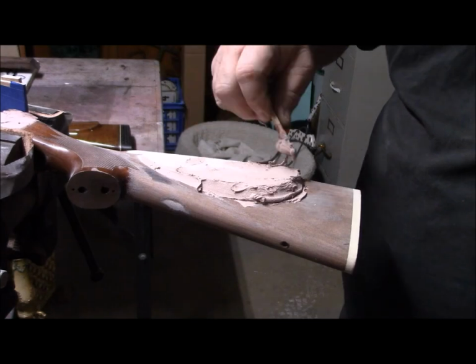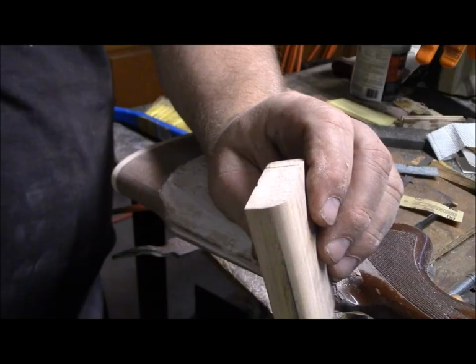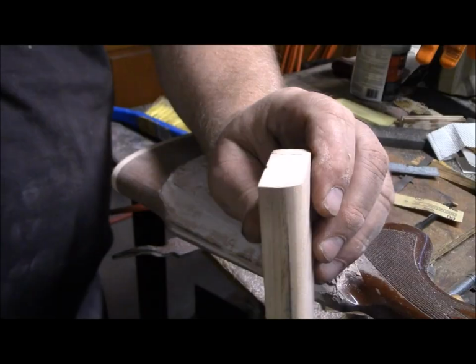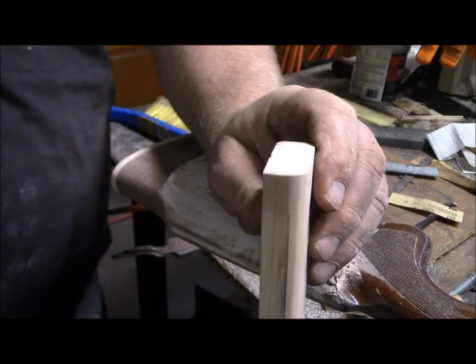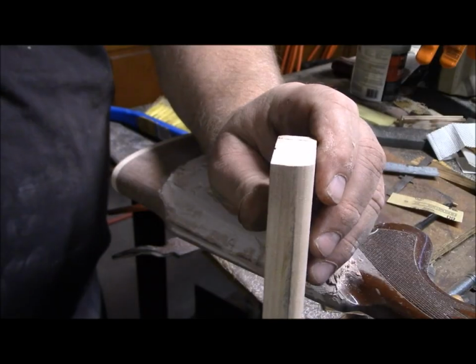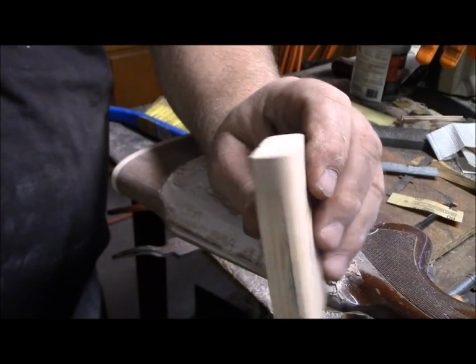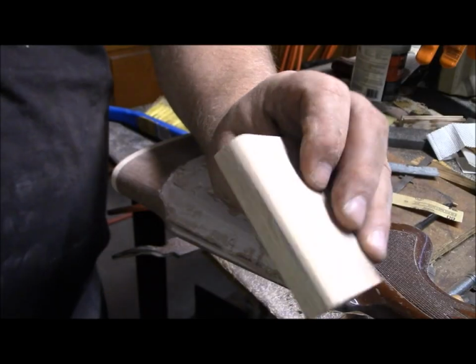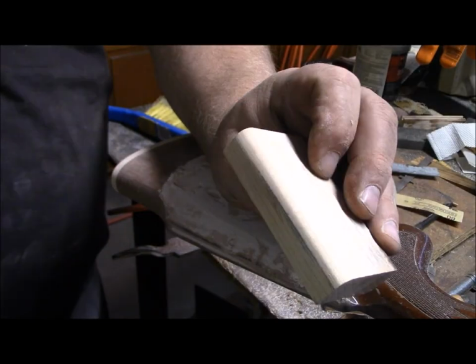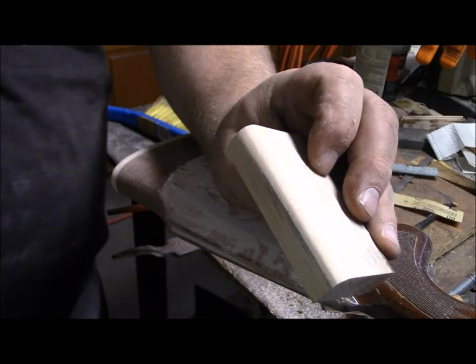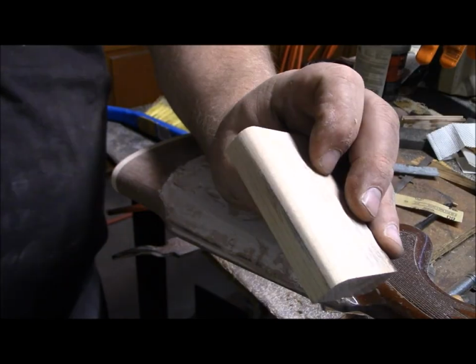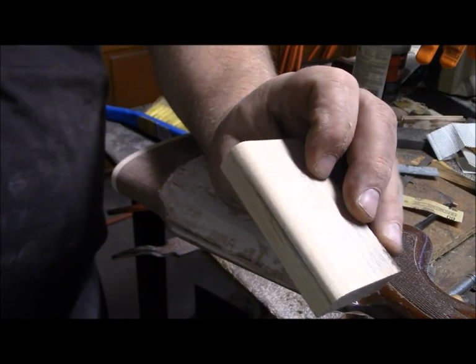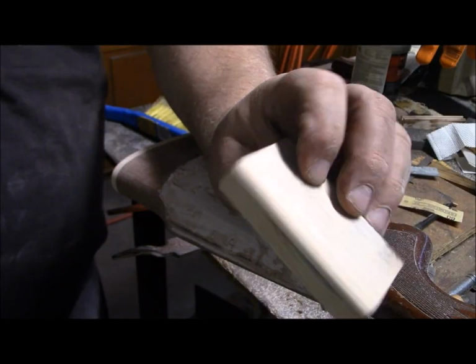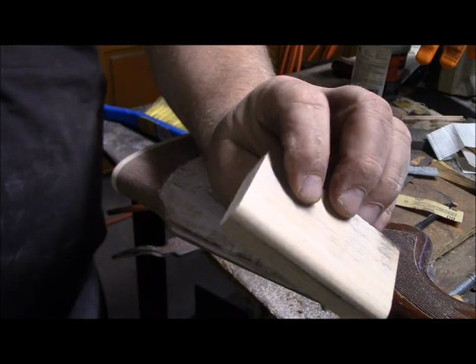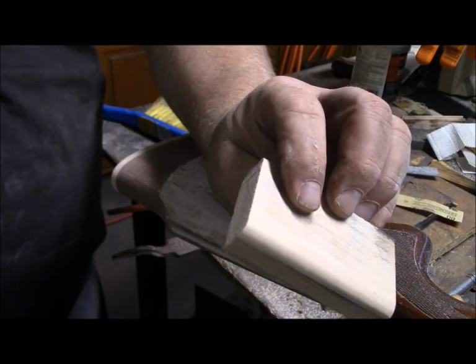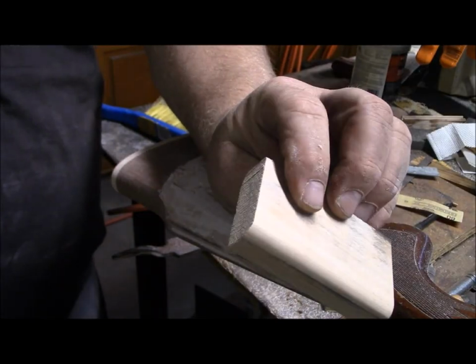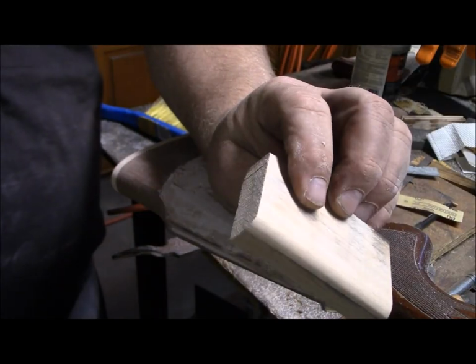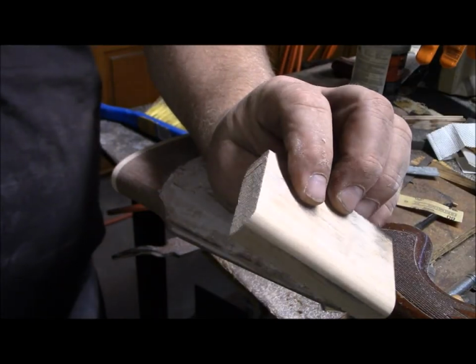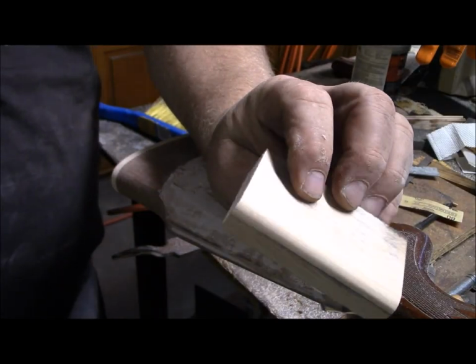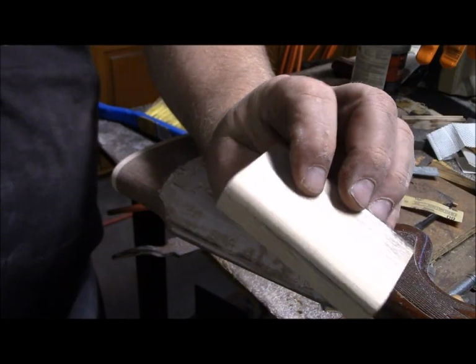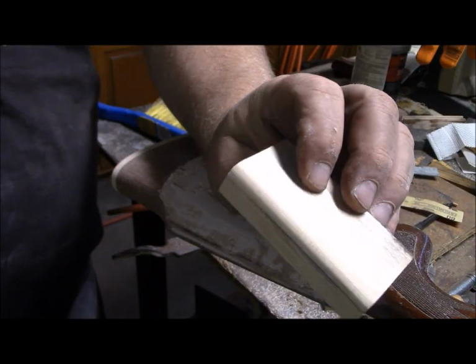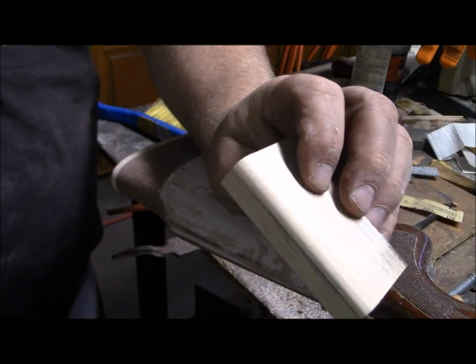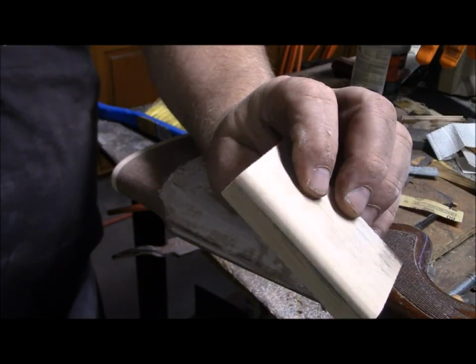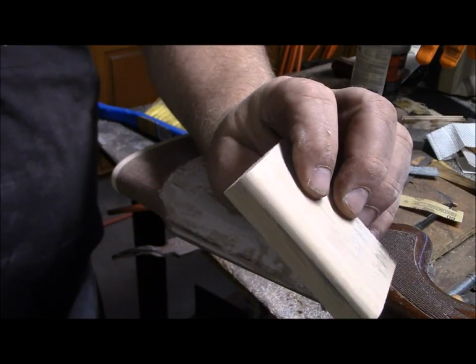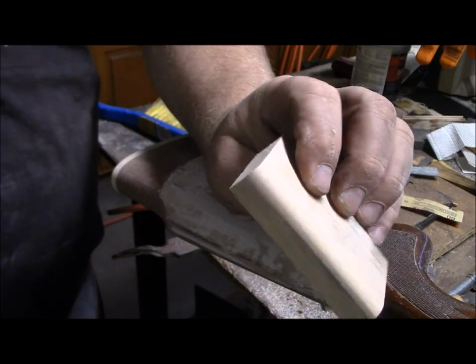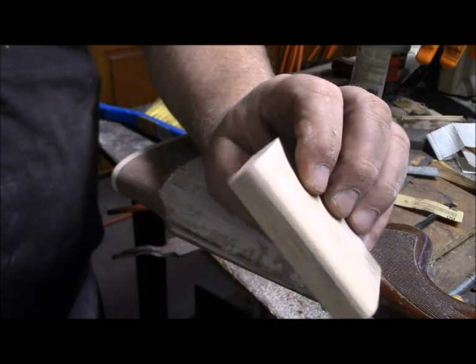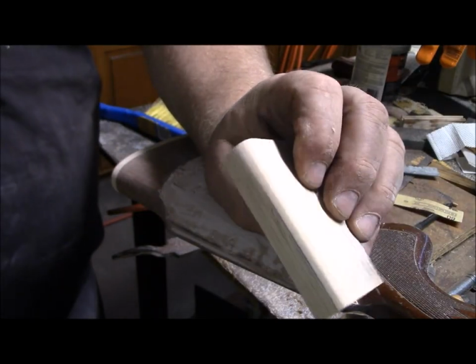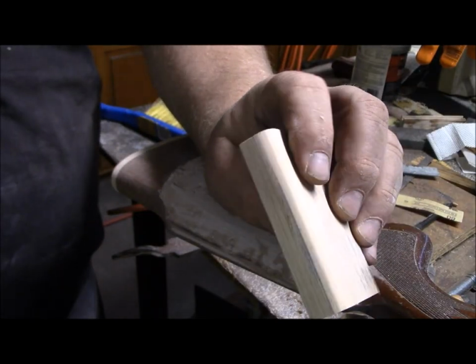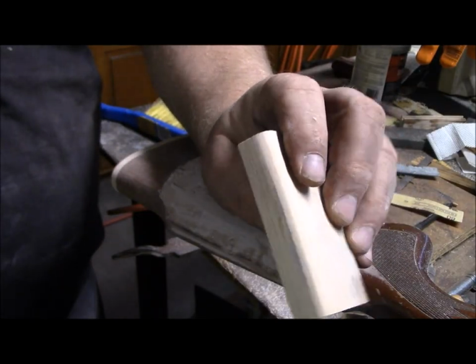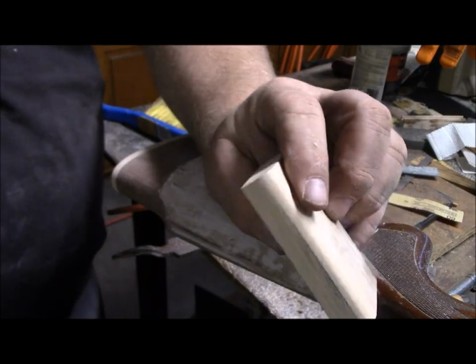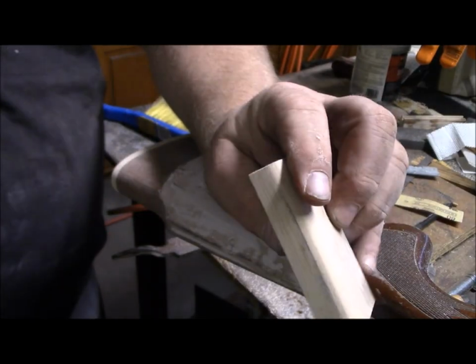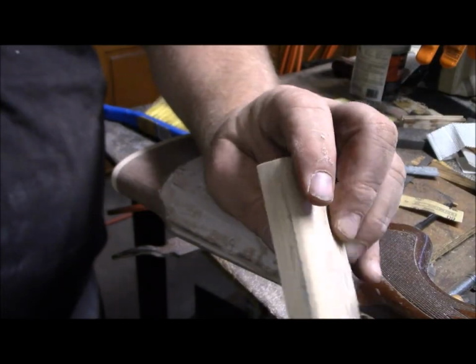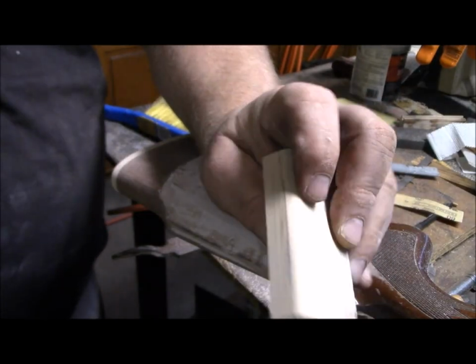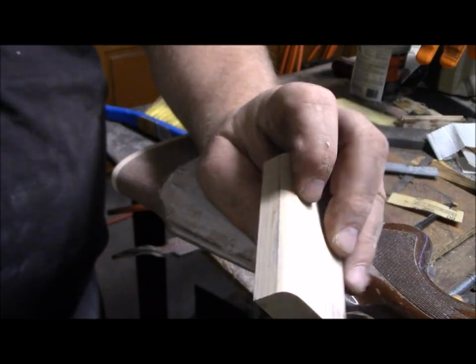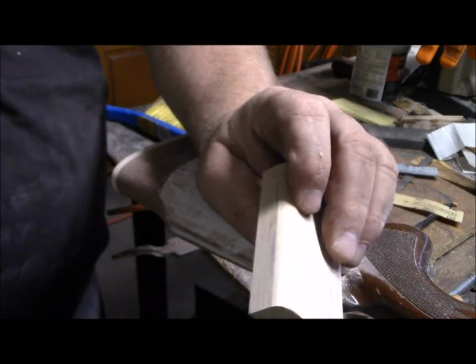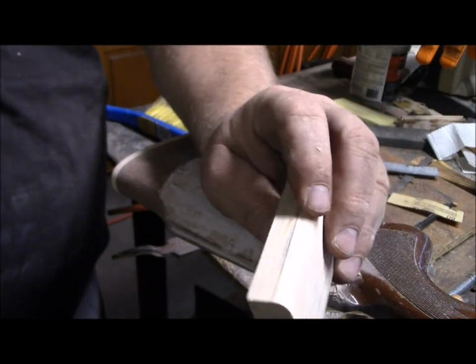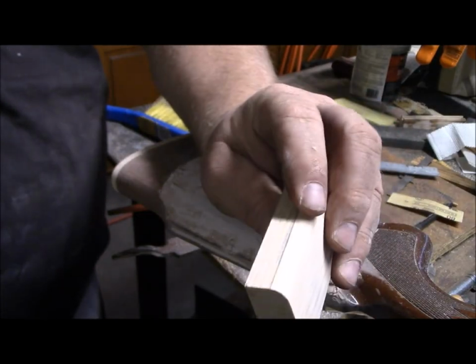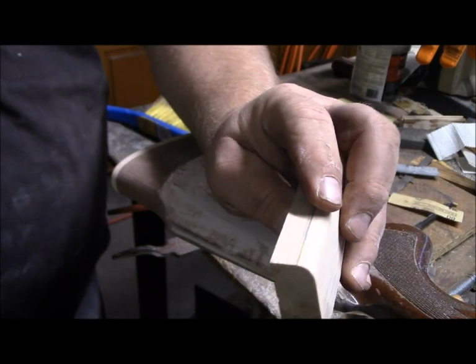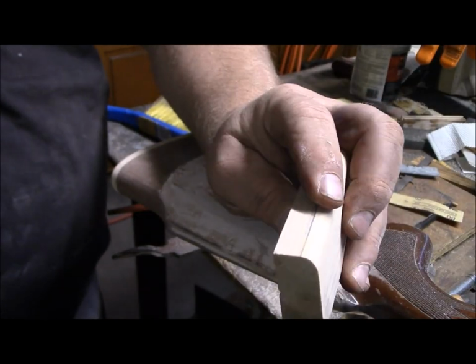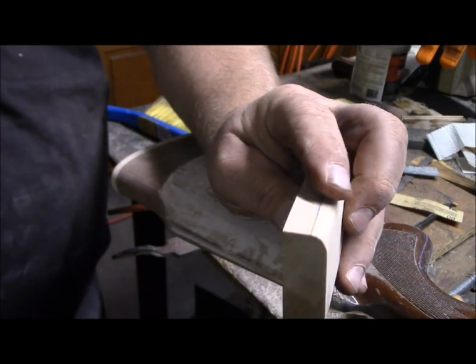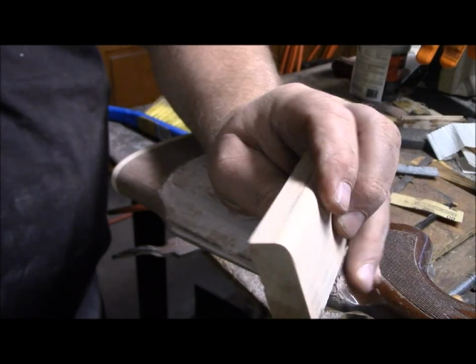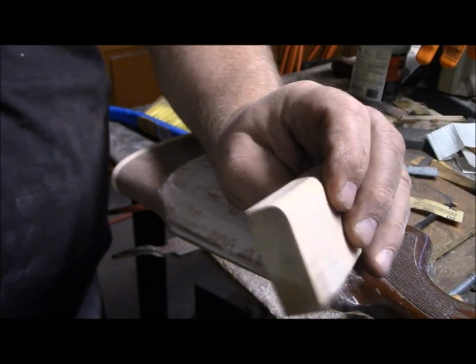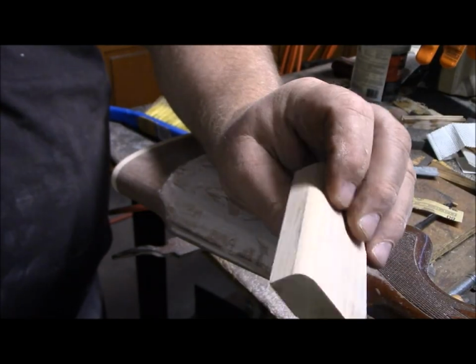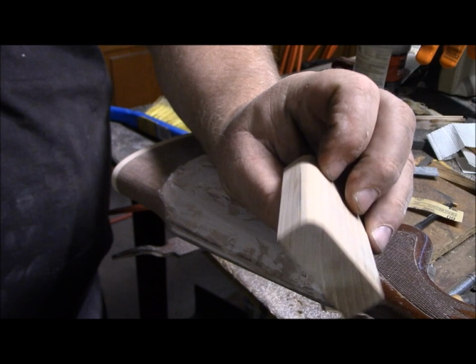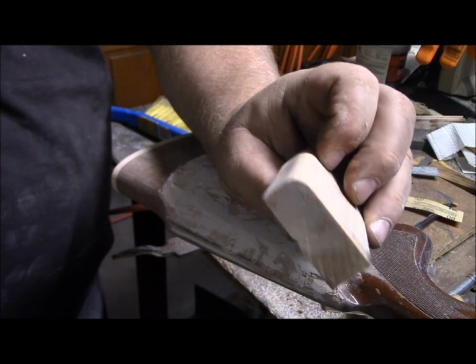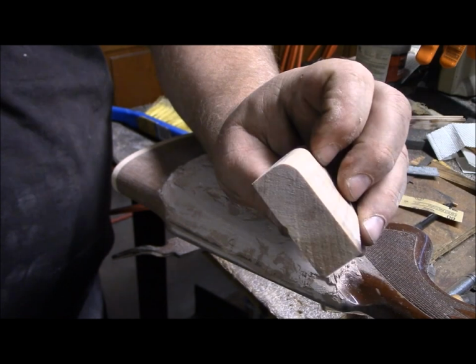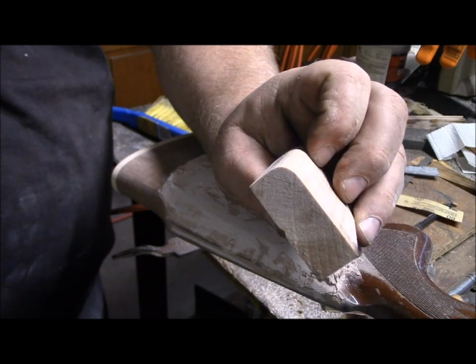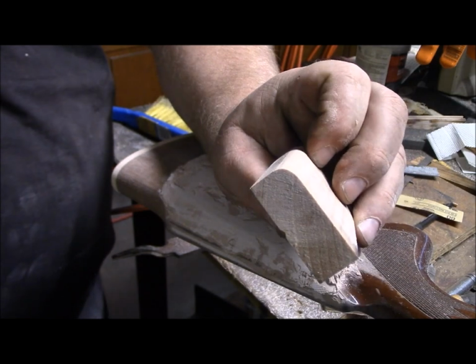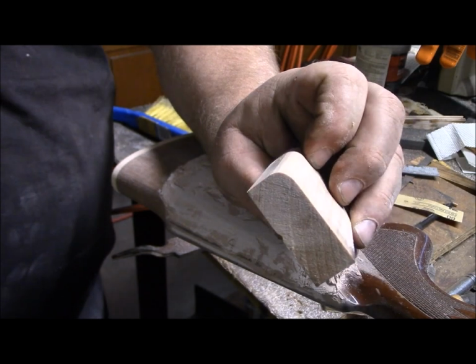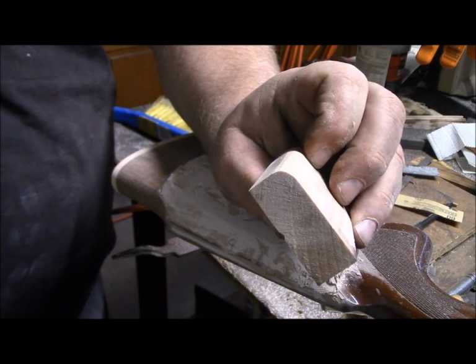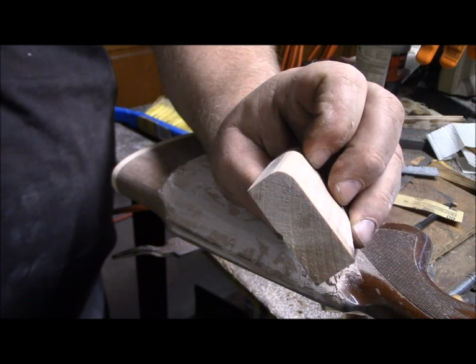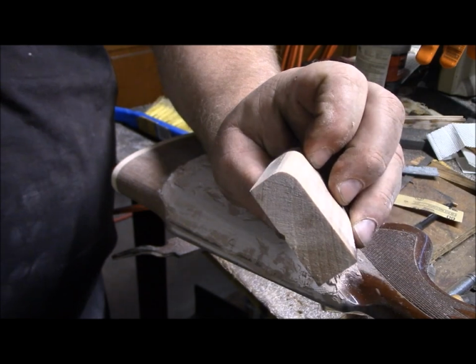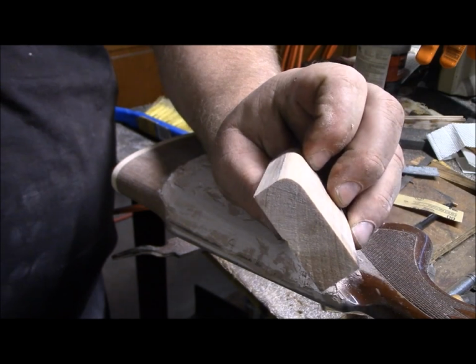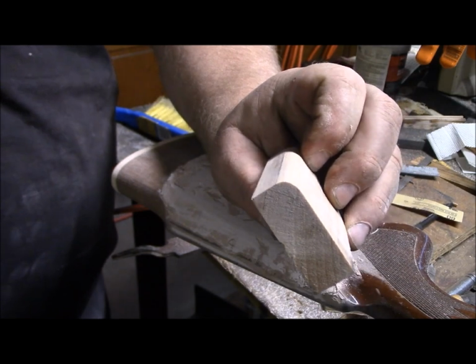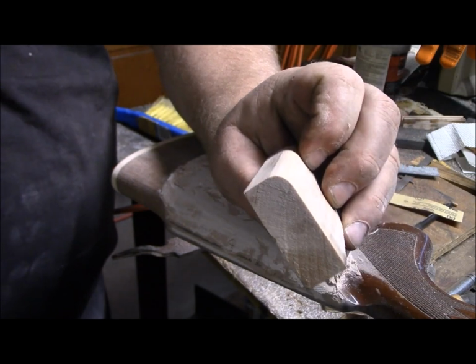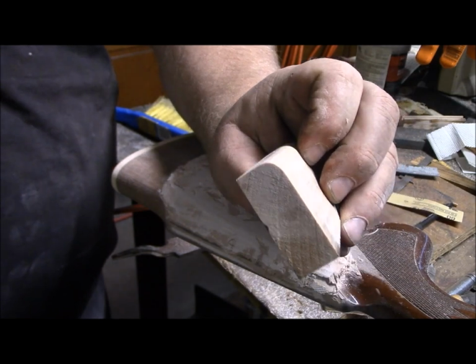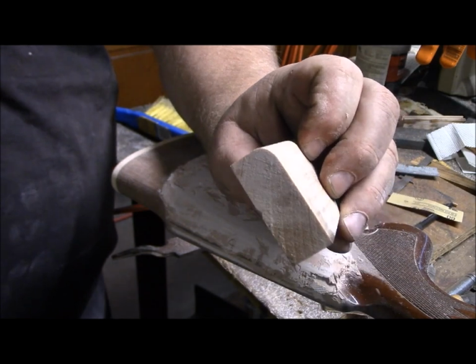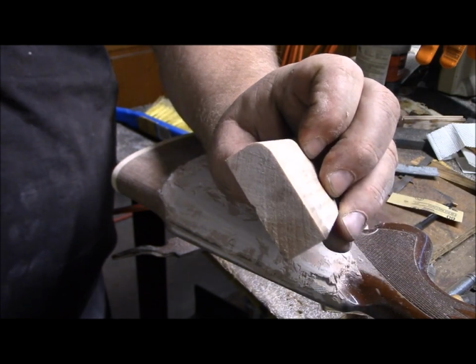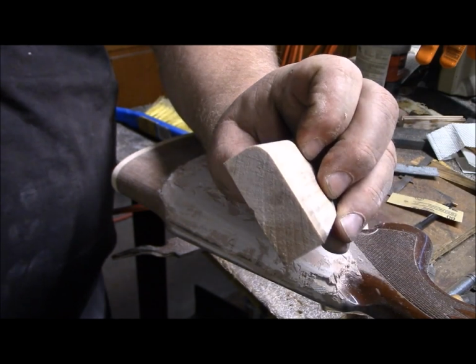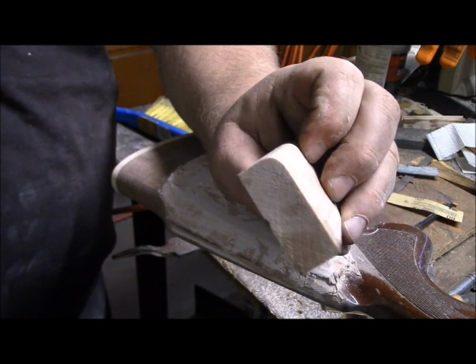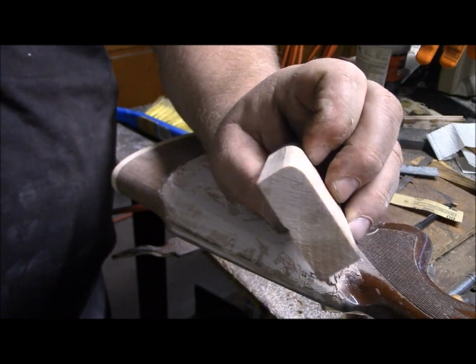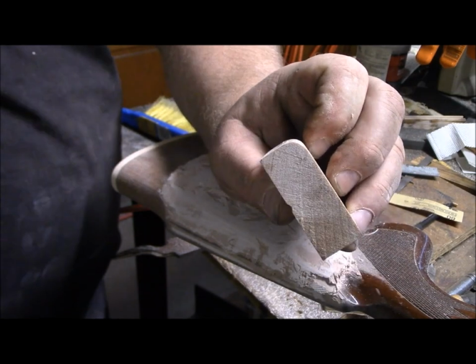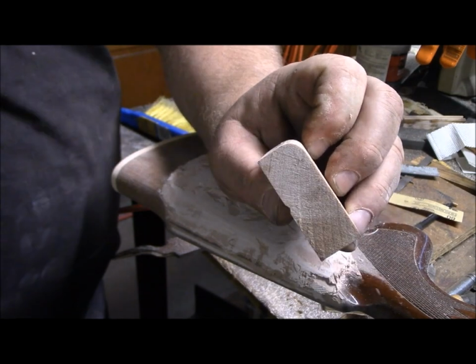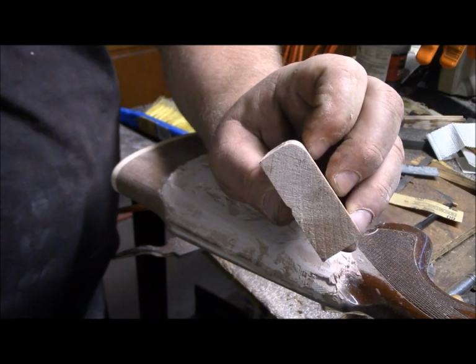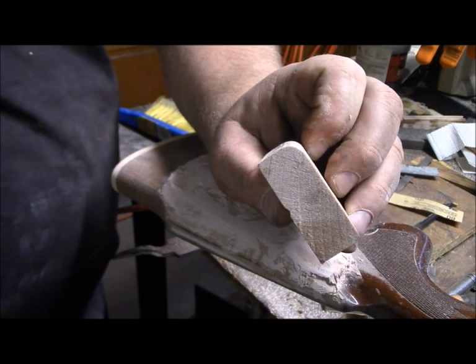I made a little piece of scrap wood form with a round-over on it — that's the profile I want to put on the comb.